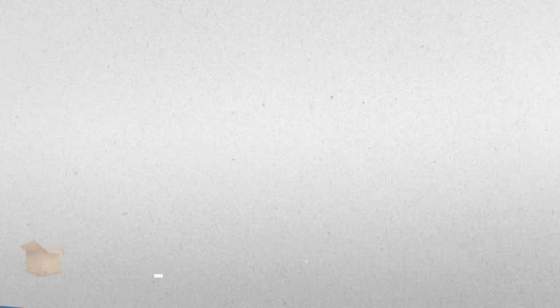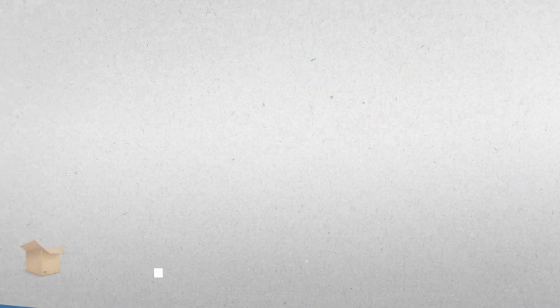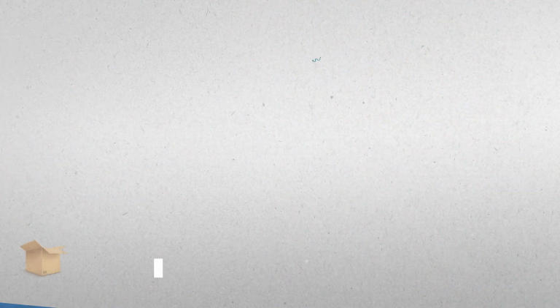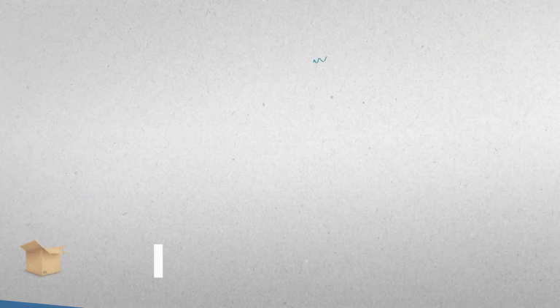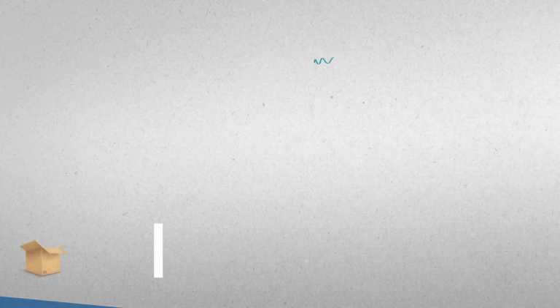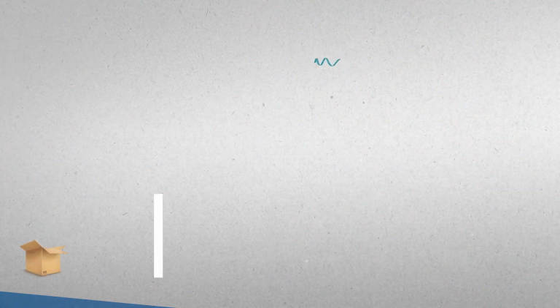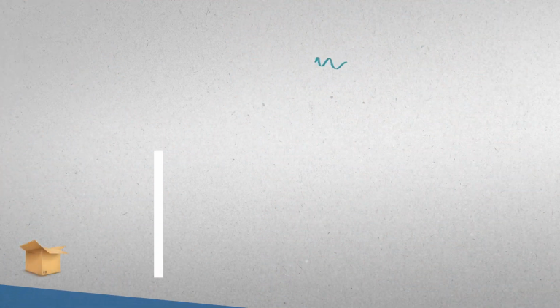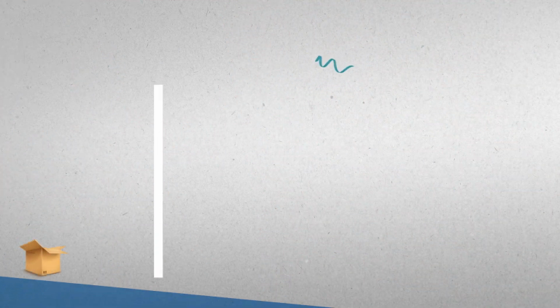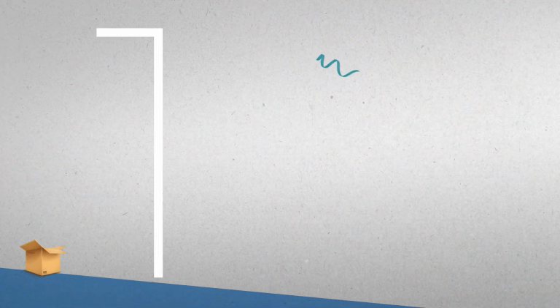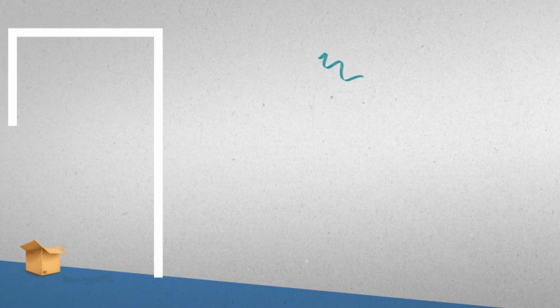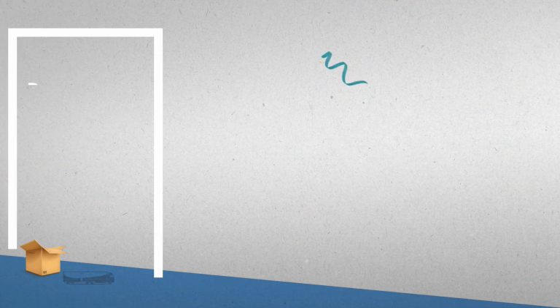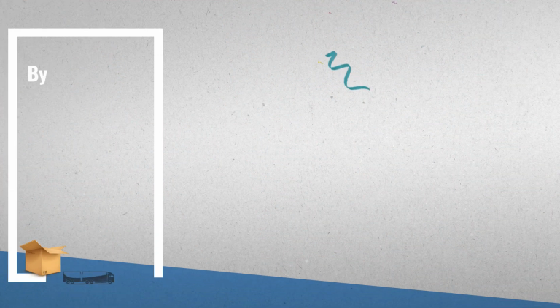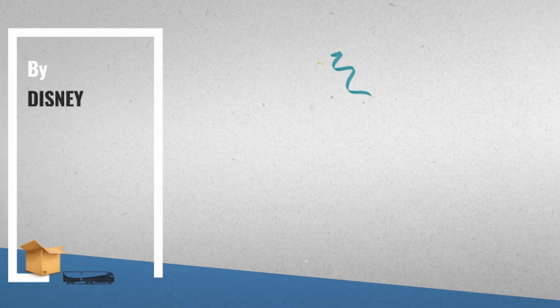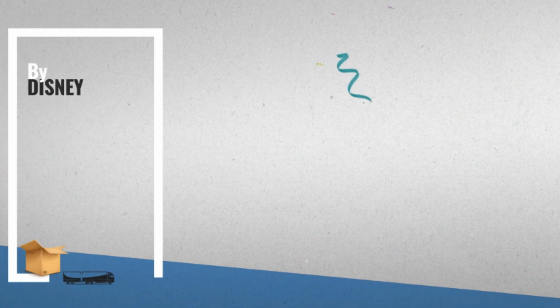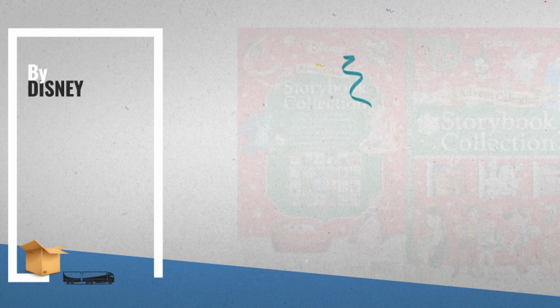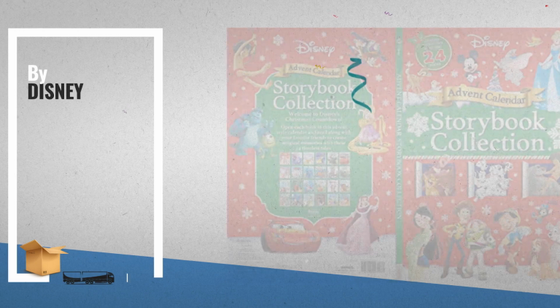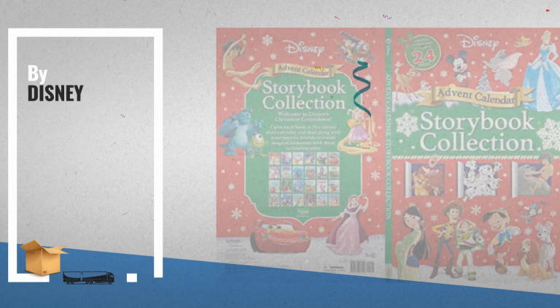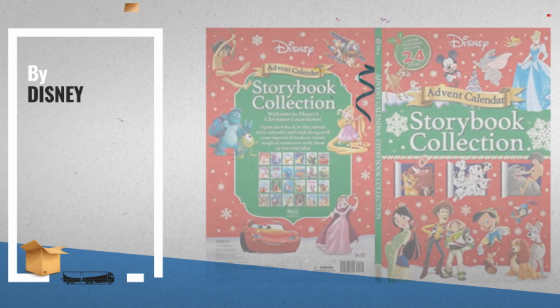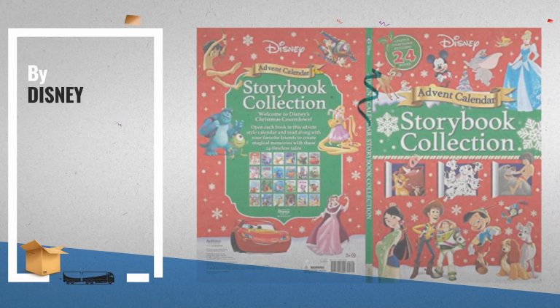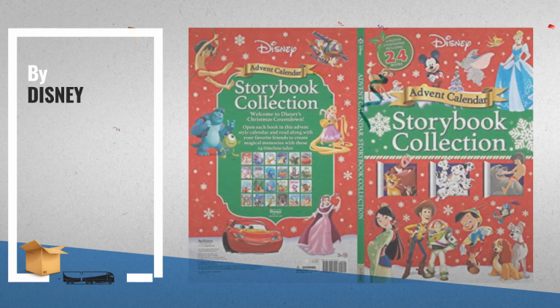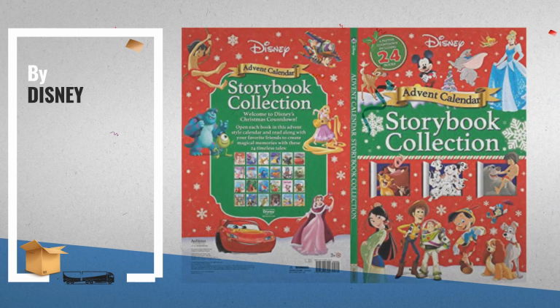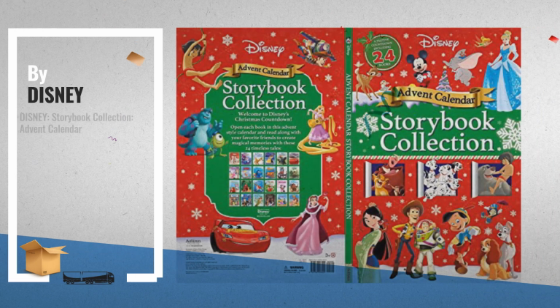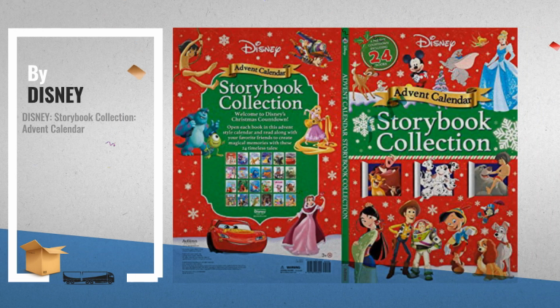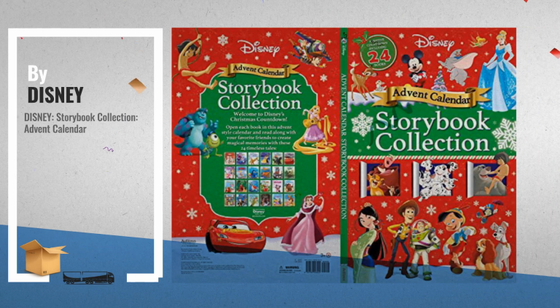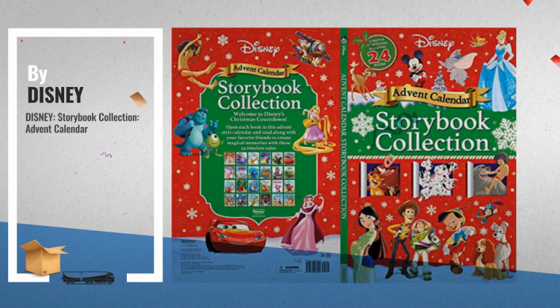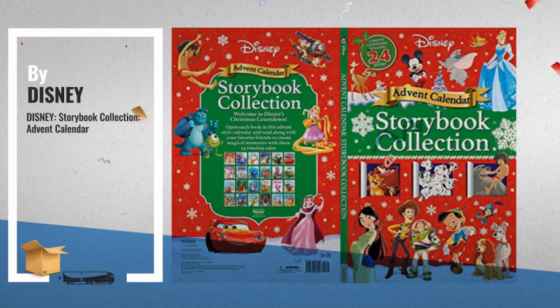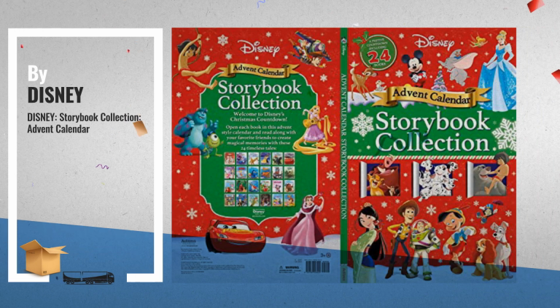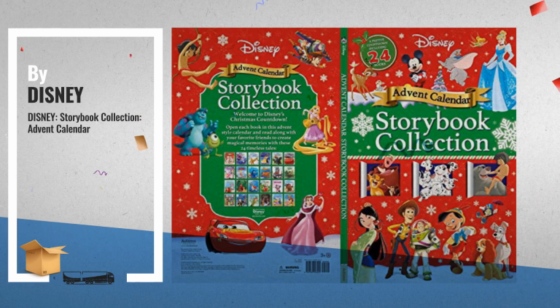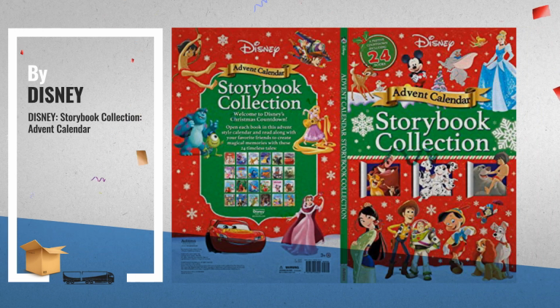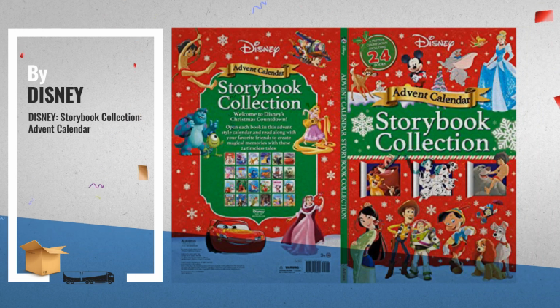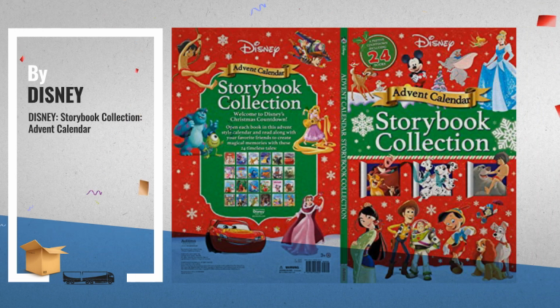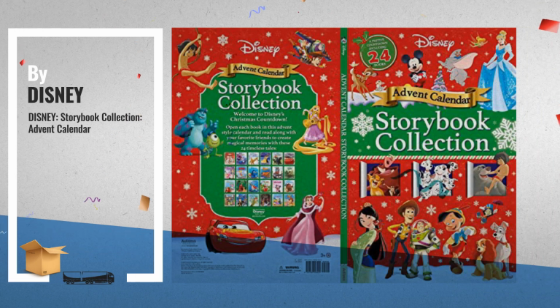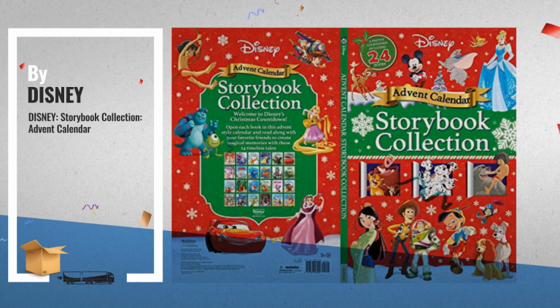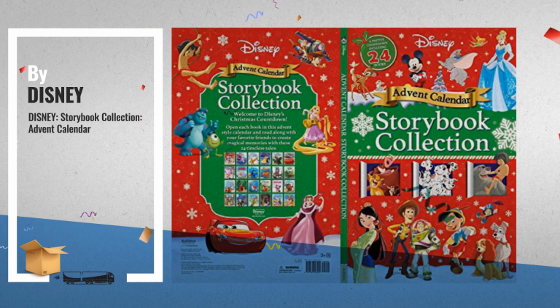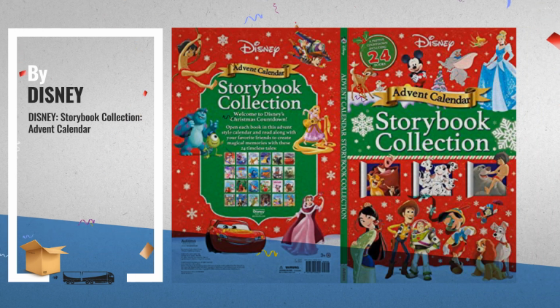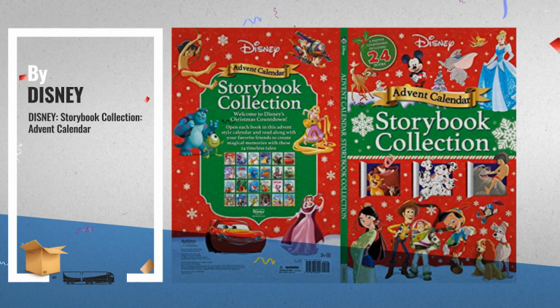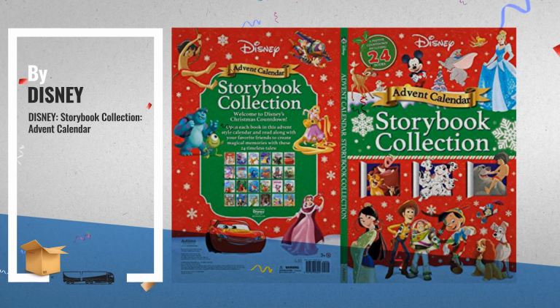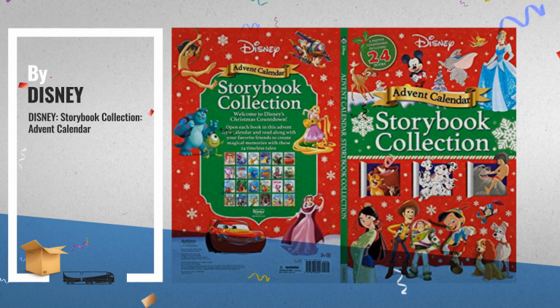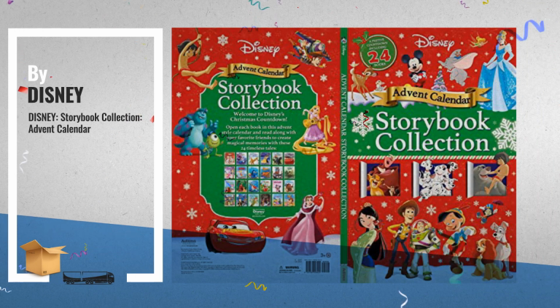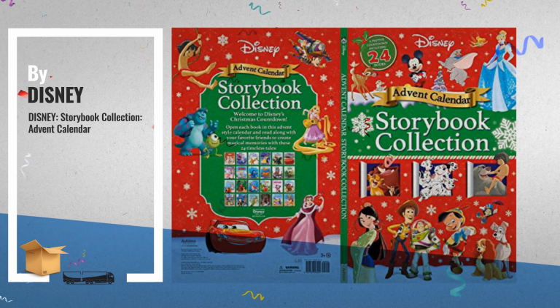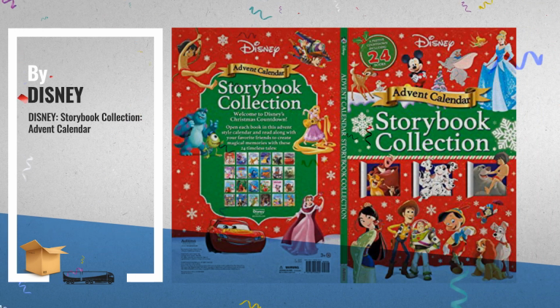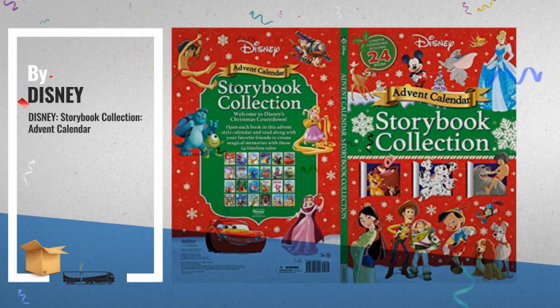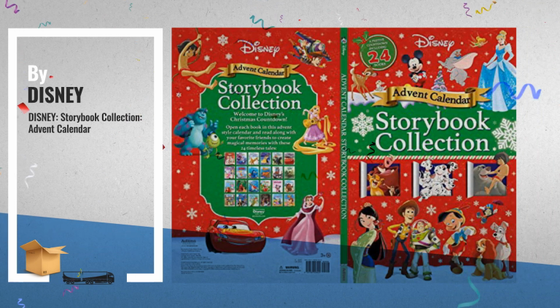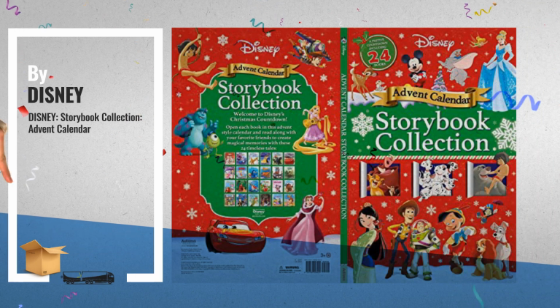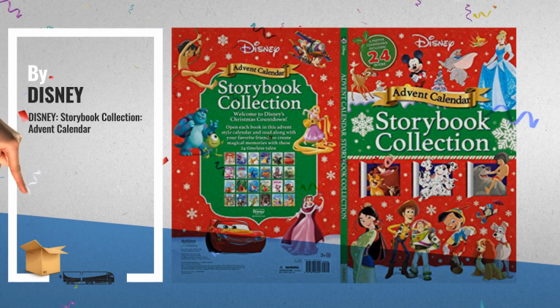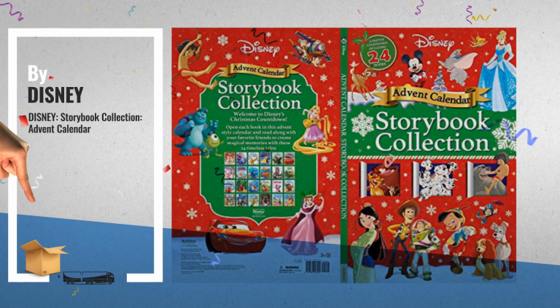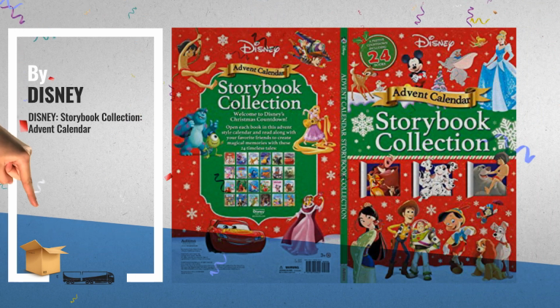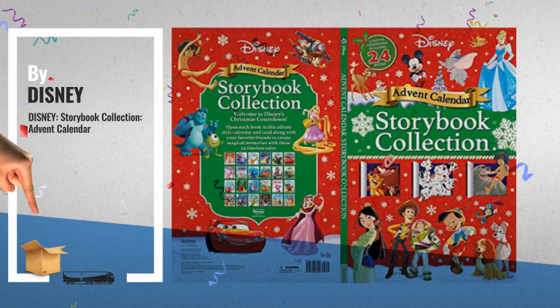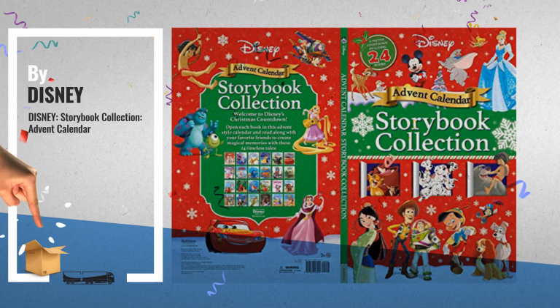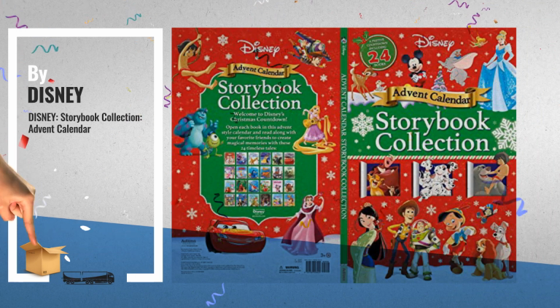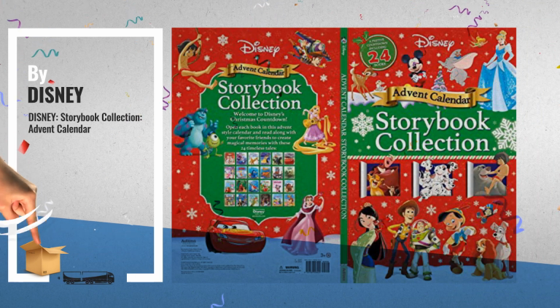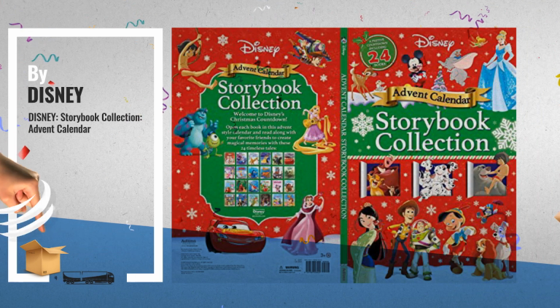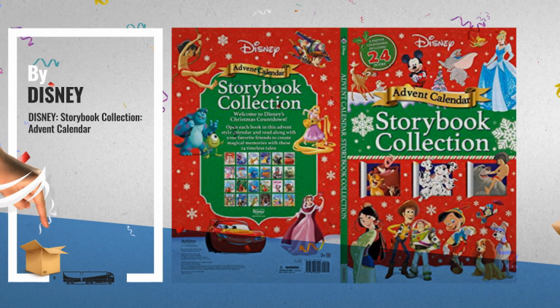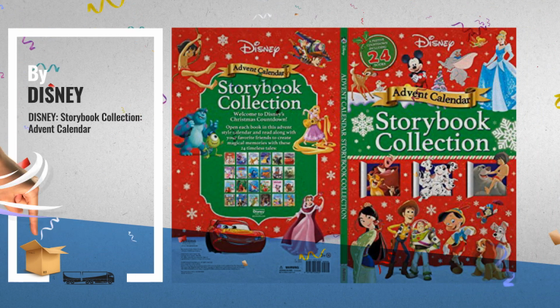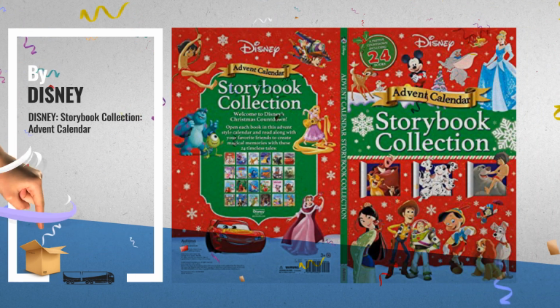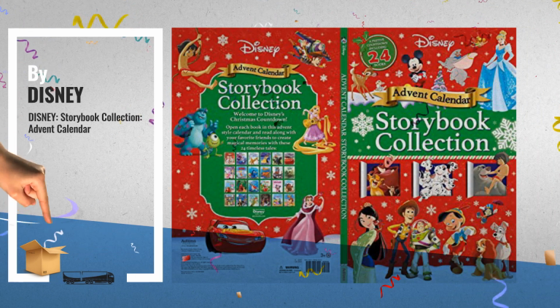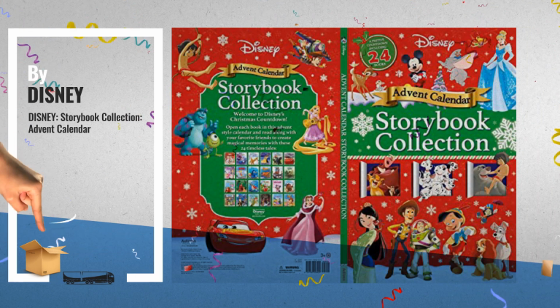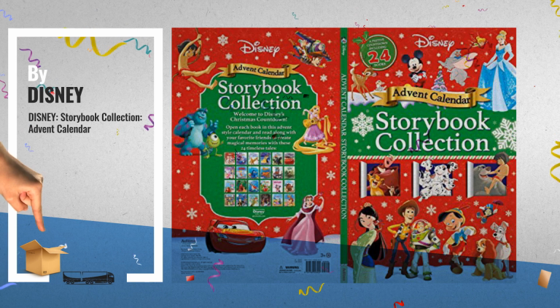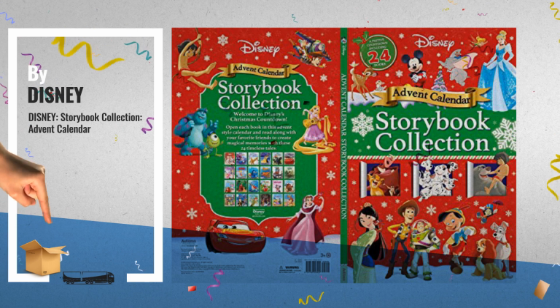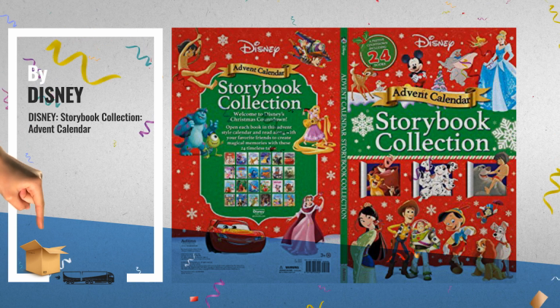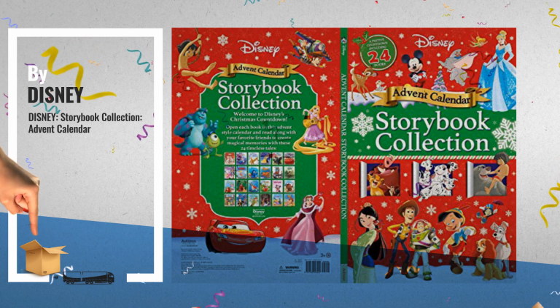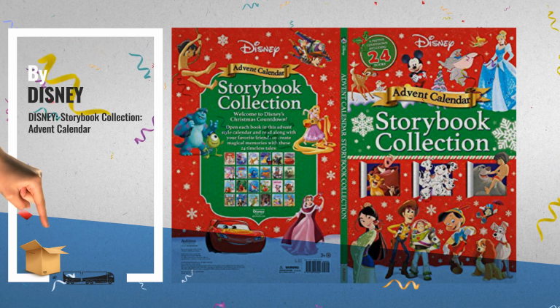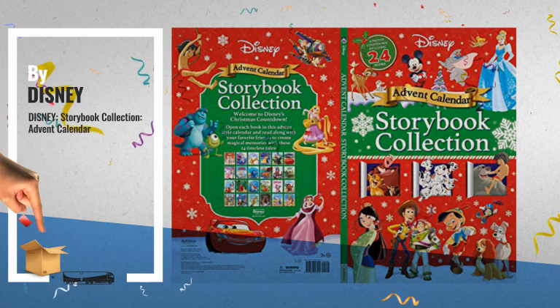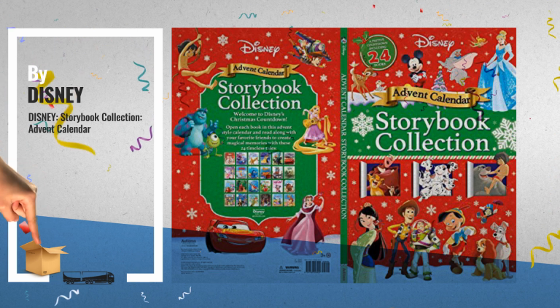Number 5. Join all your Disney friends this Christmas with this magical collection of 24 timeless tales, by Disney.